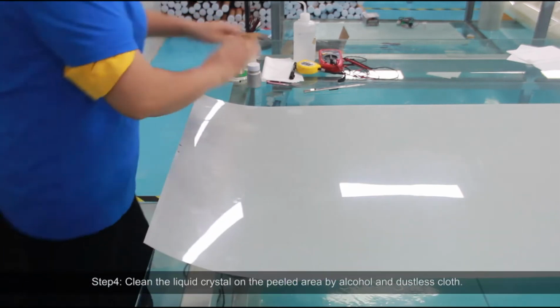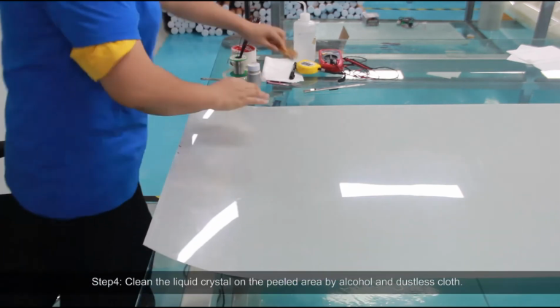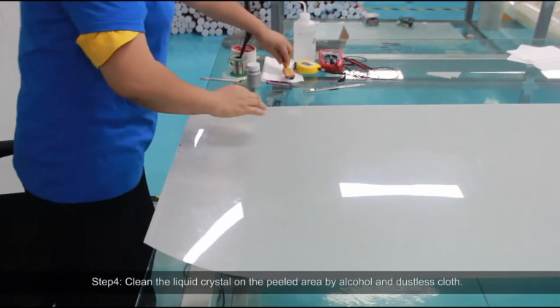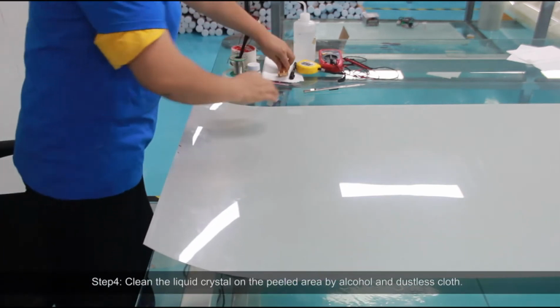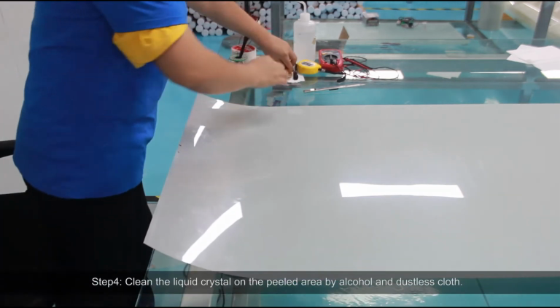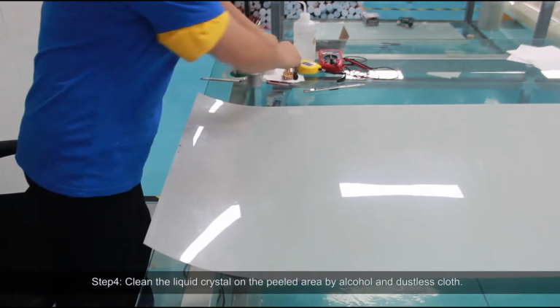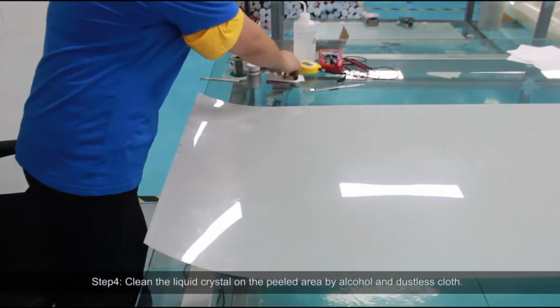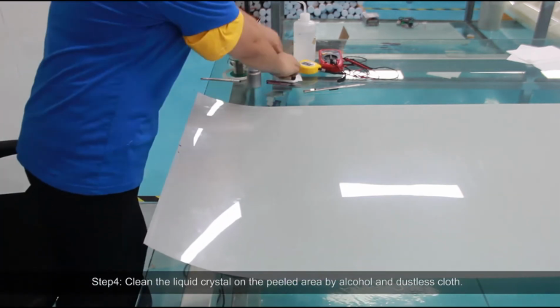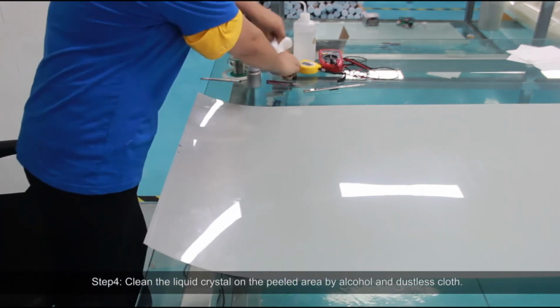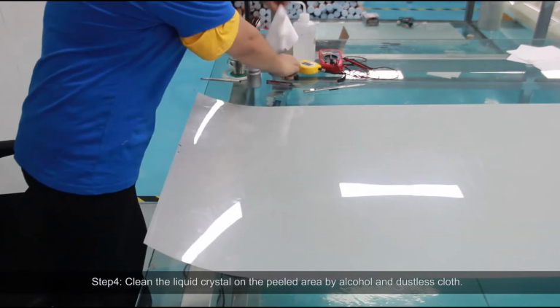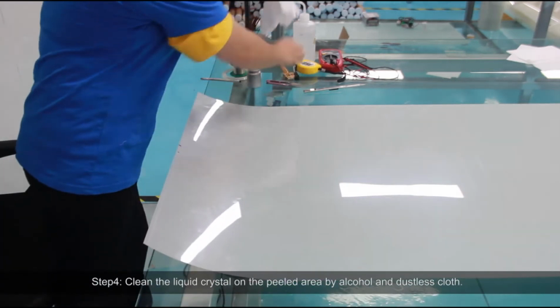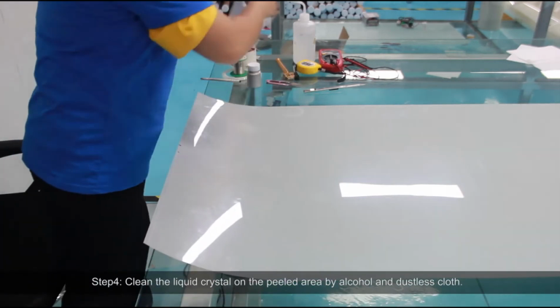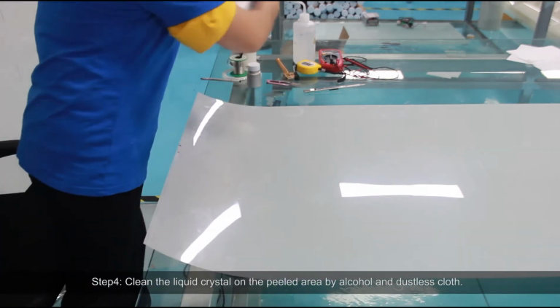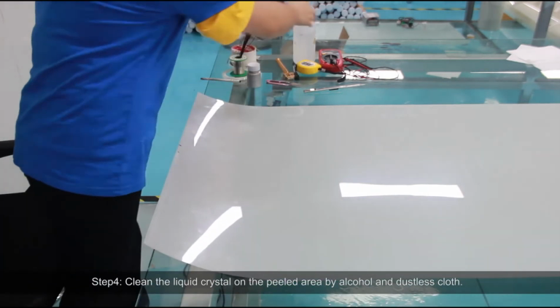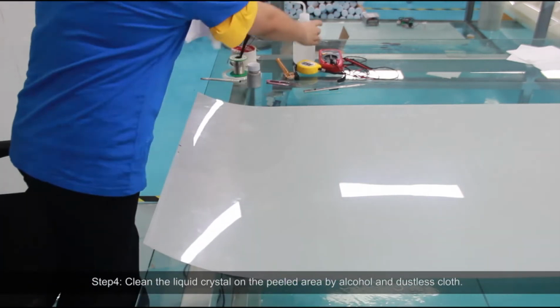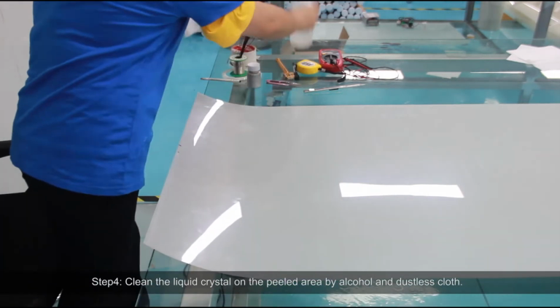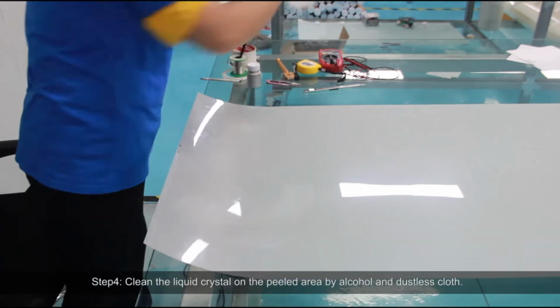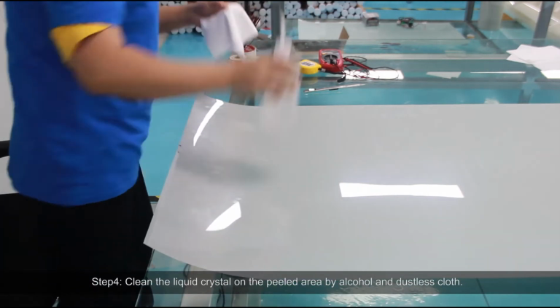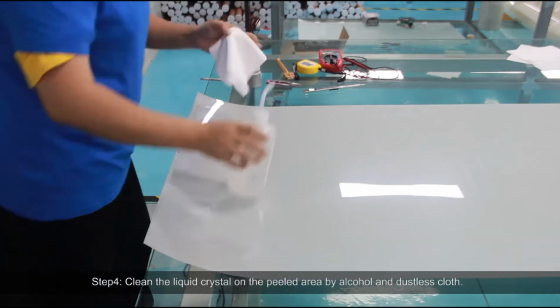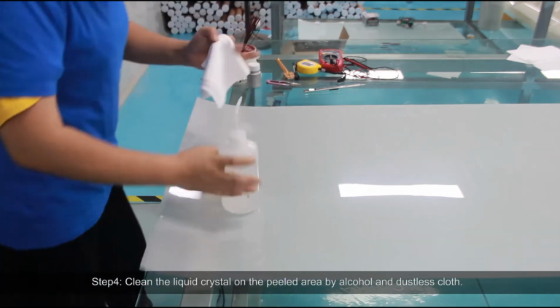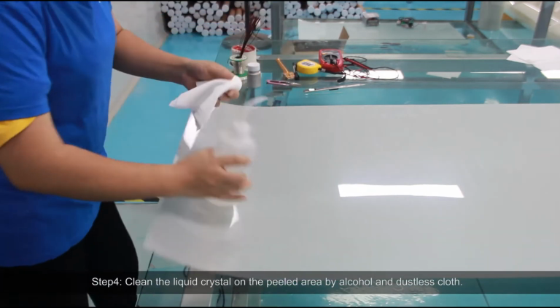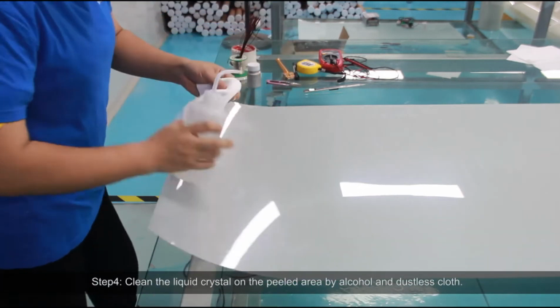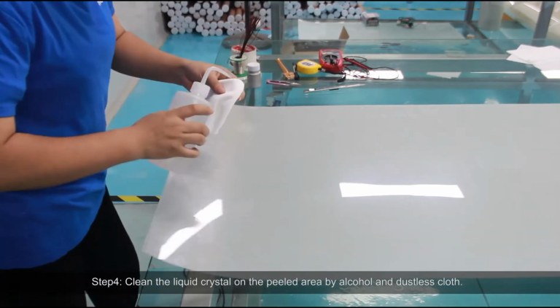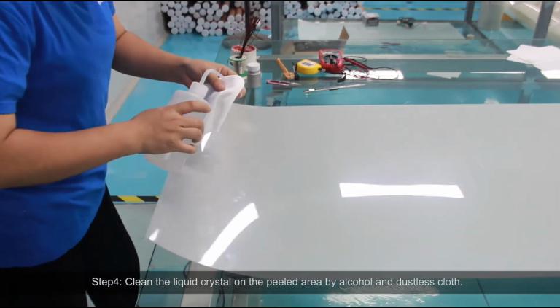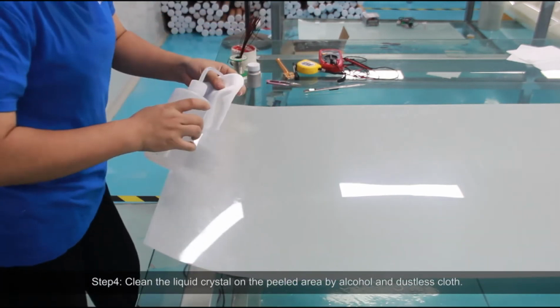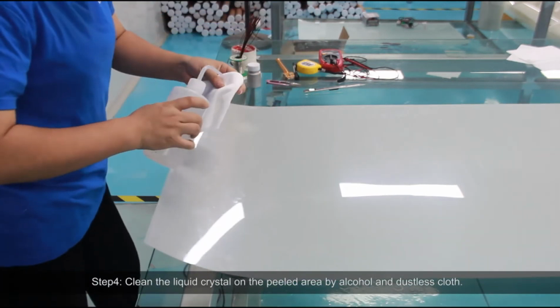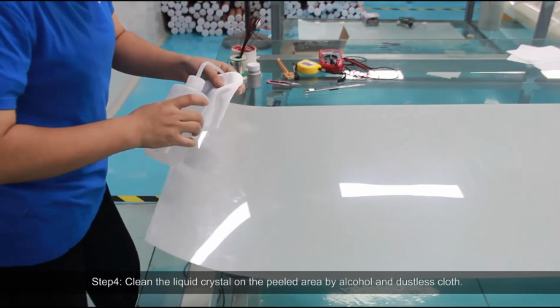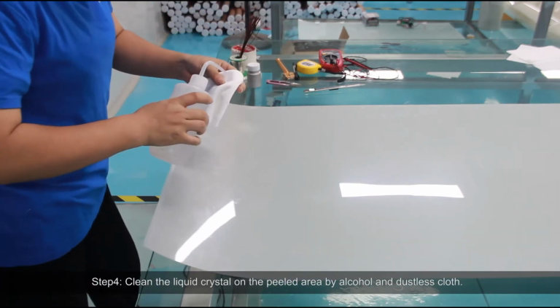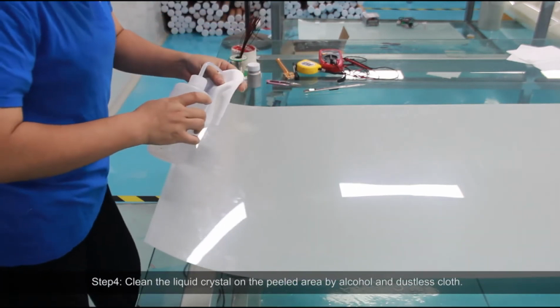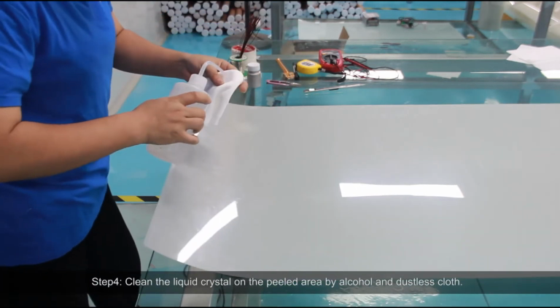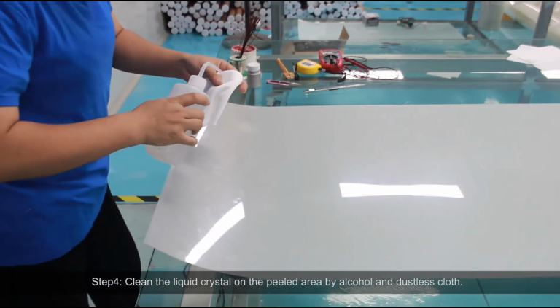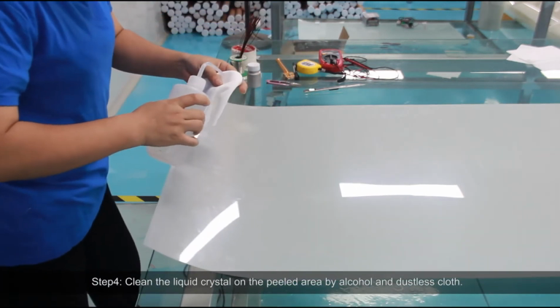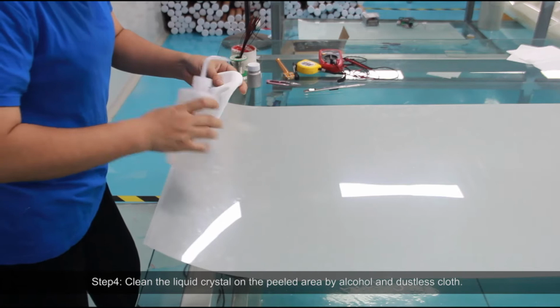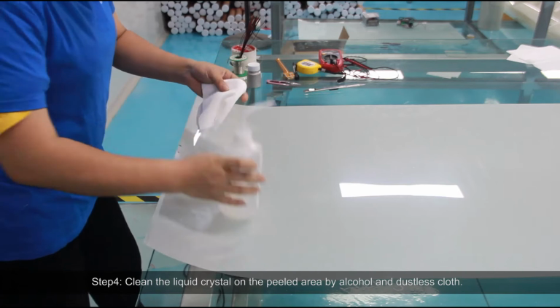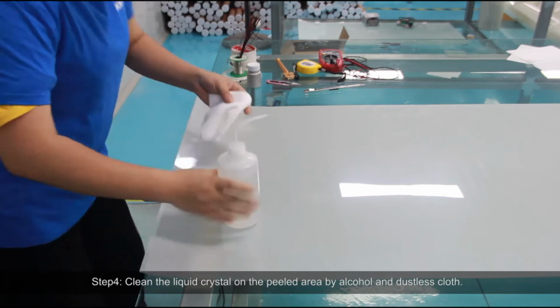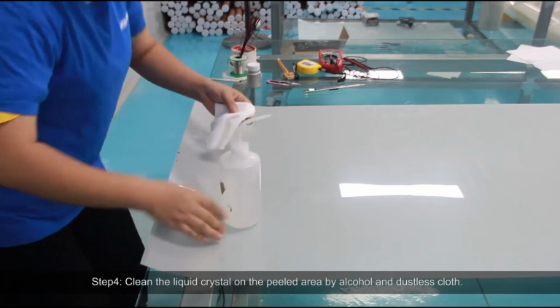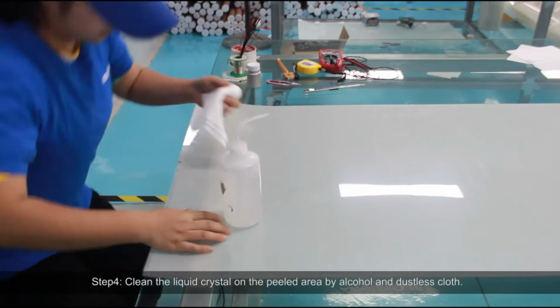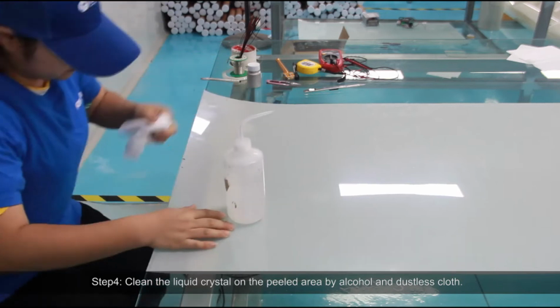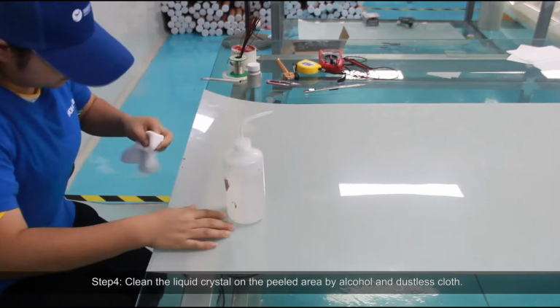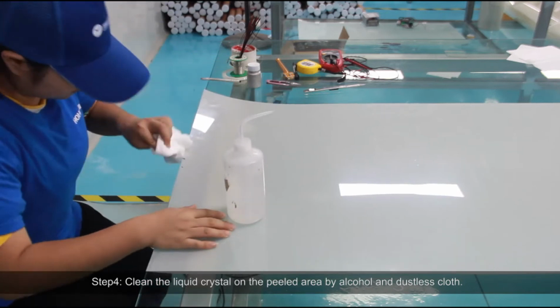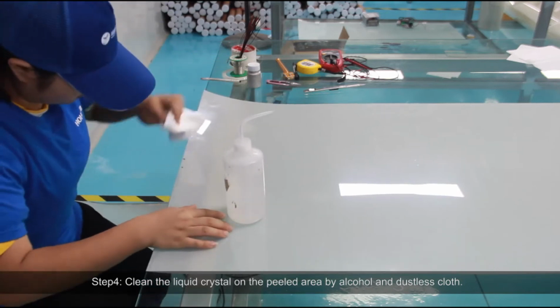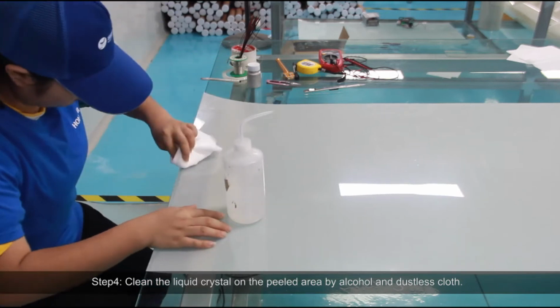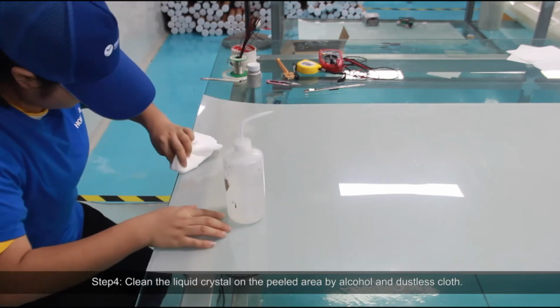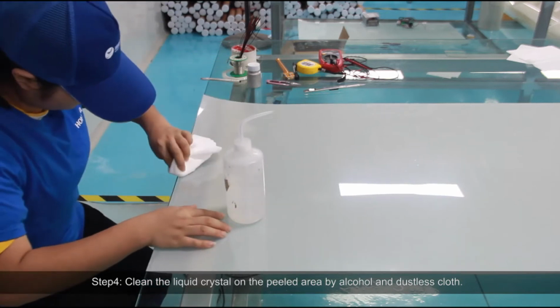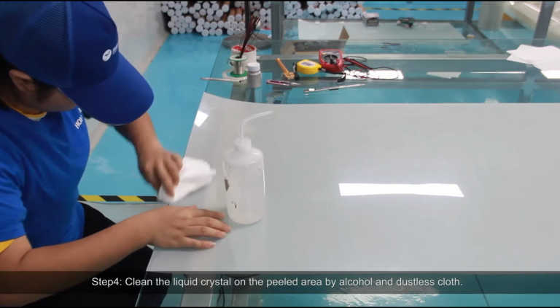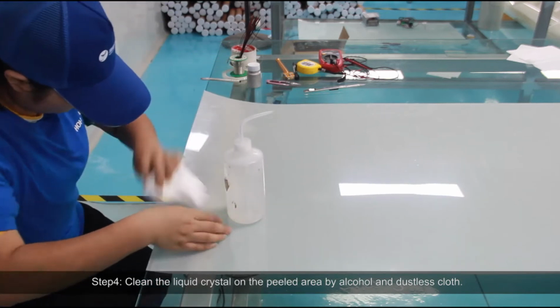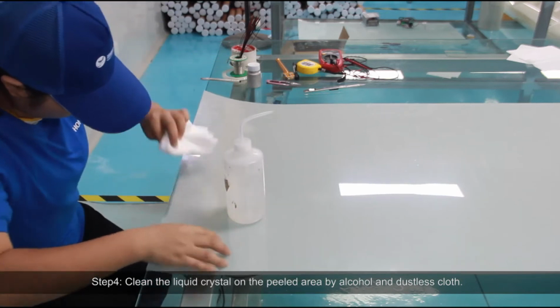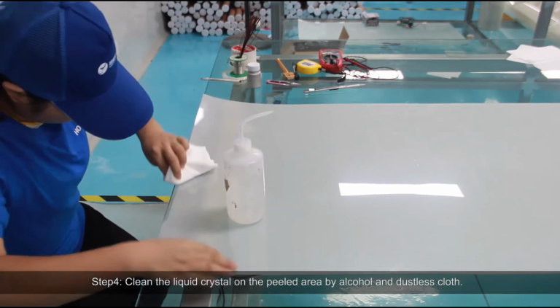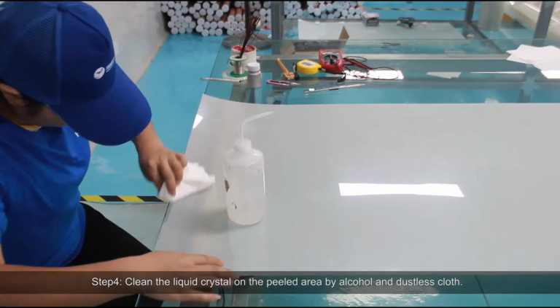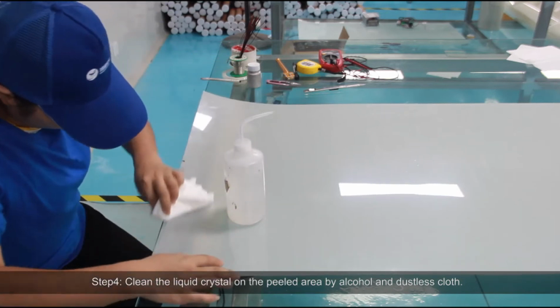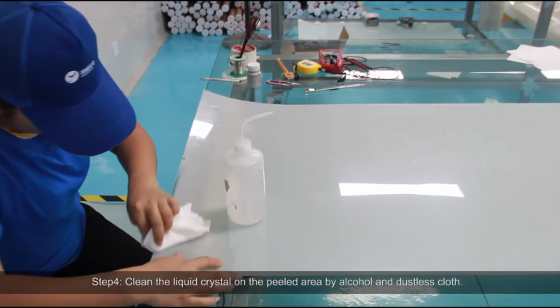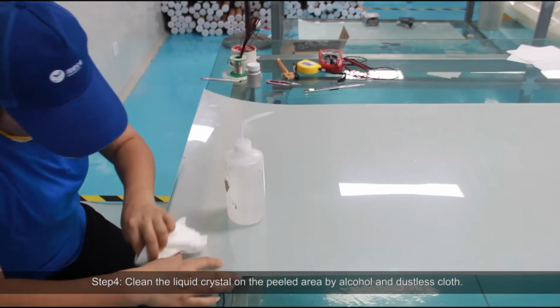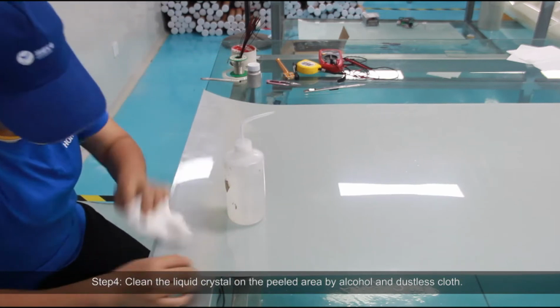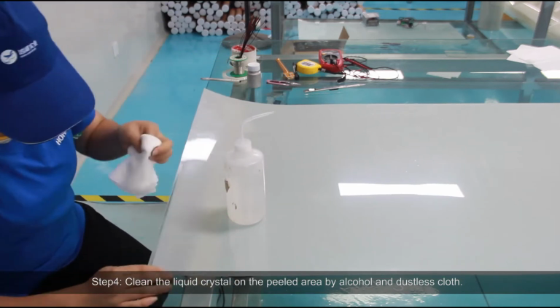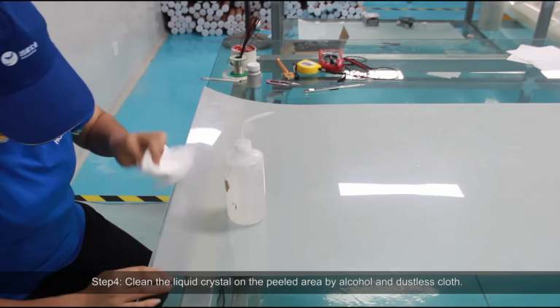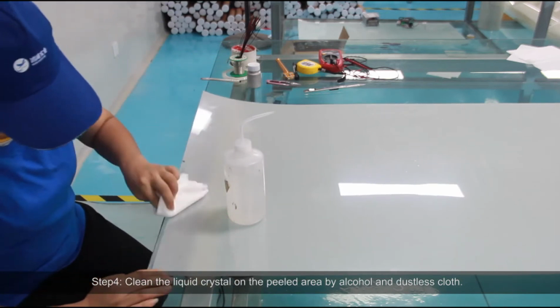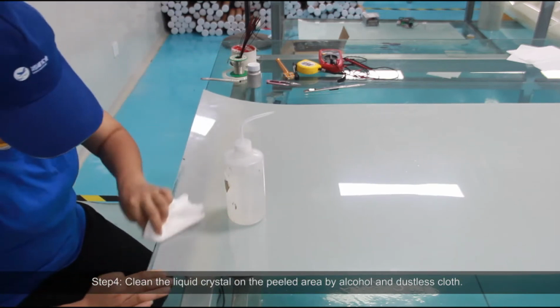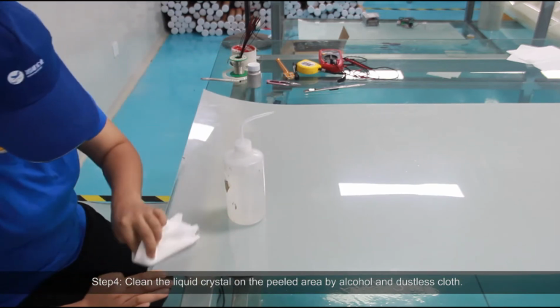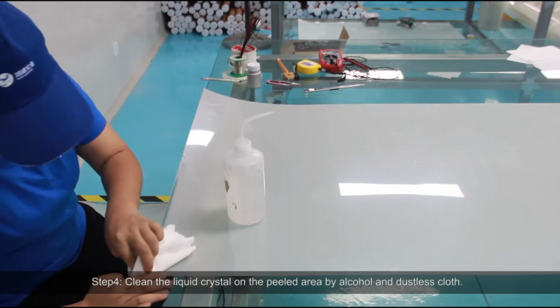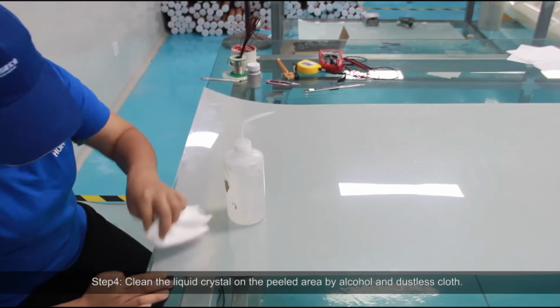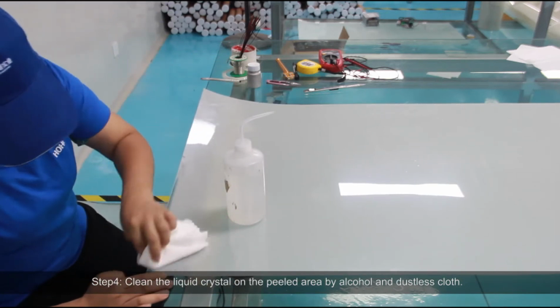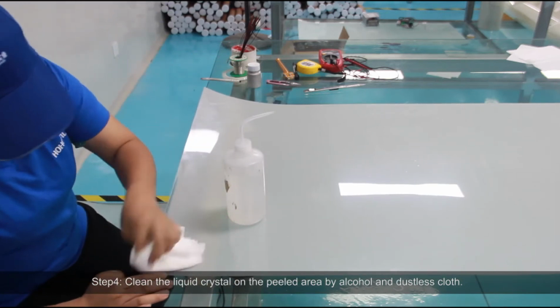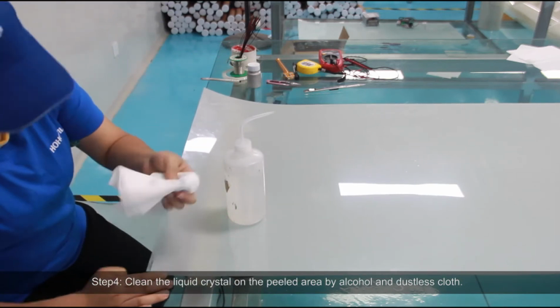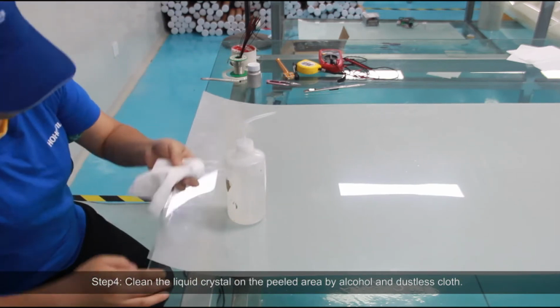Step 4: Clean the liquid crystal on the peeled area using alcohol on a dustless cloth.